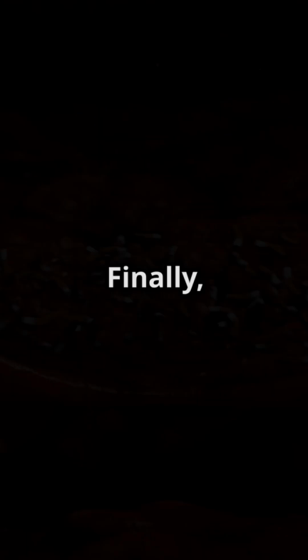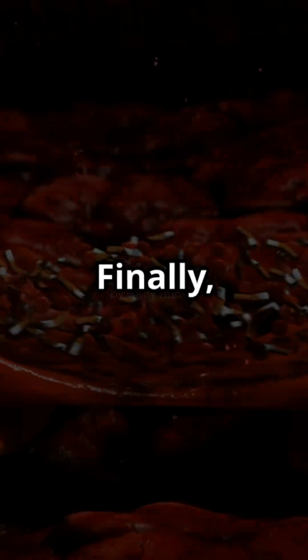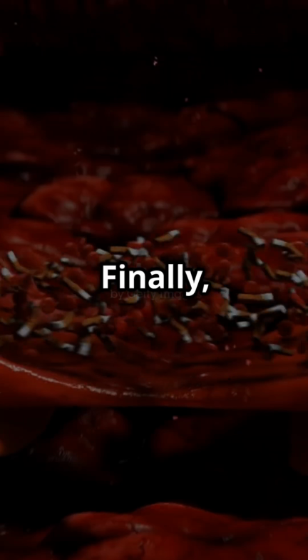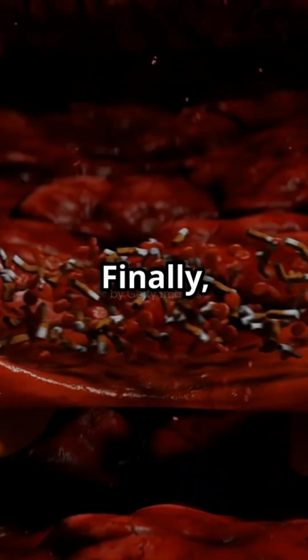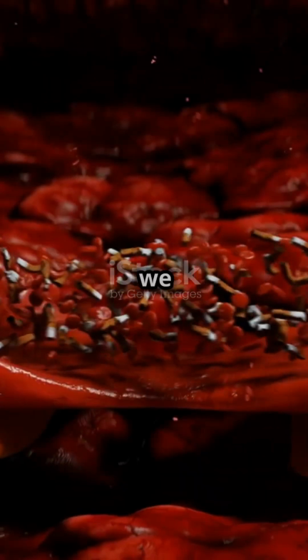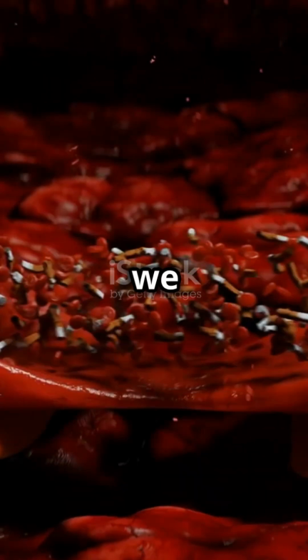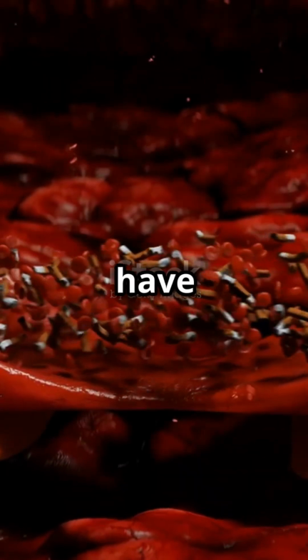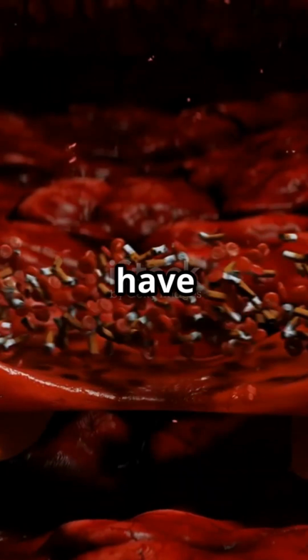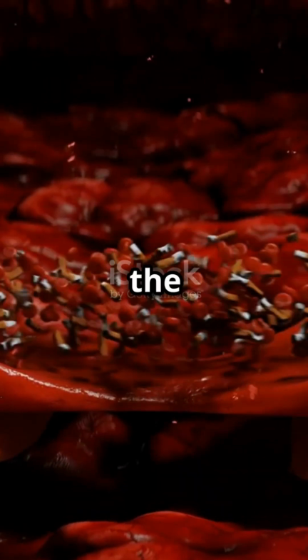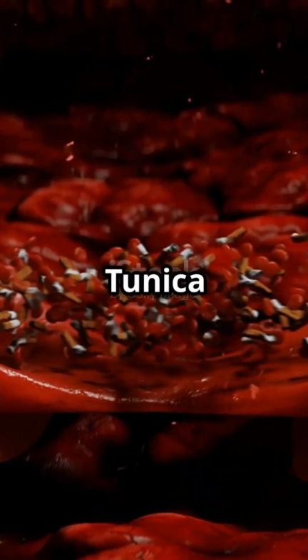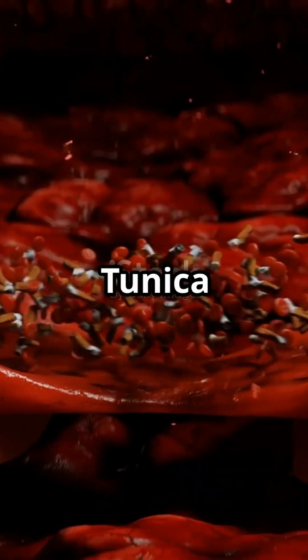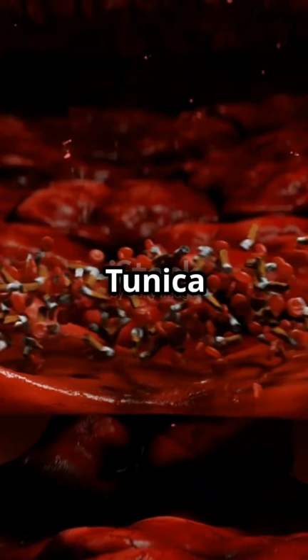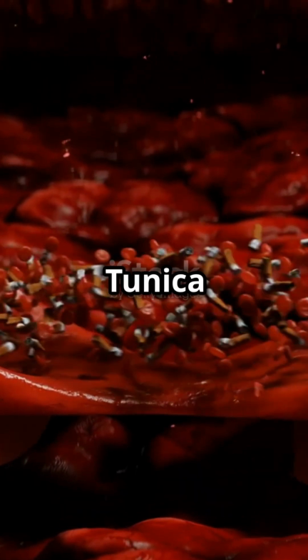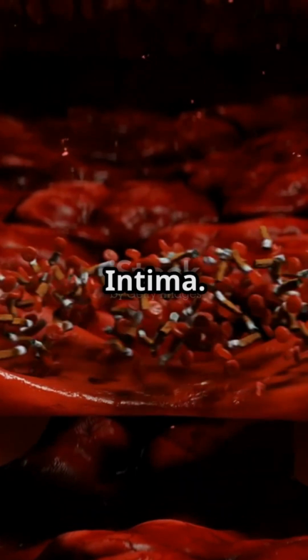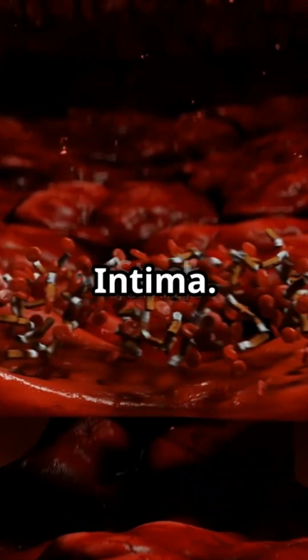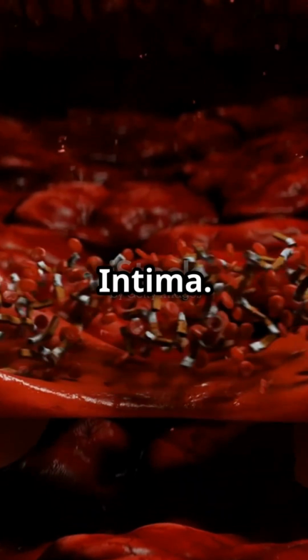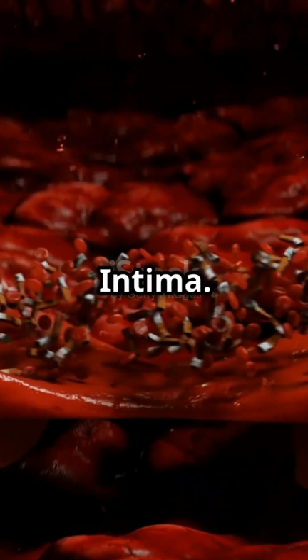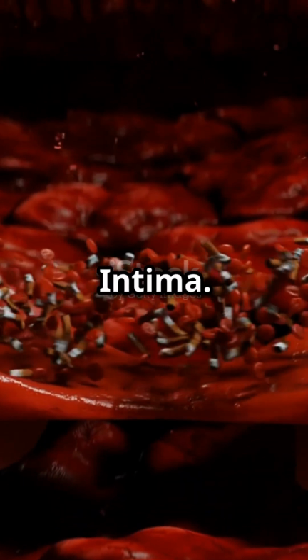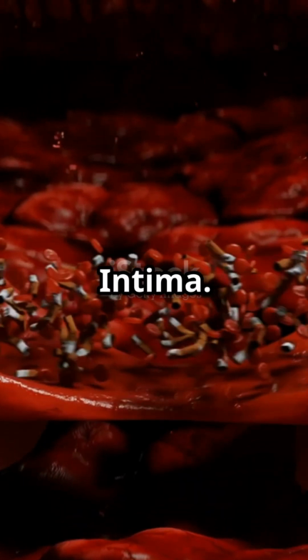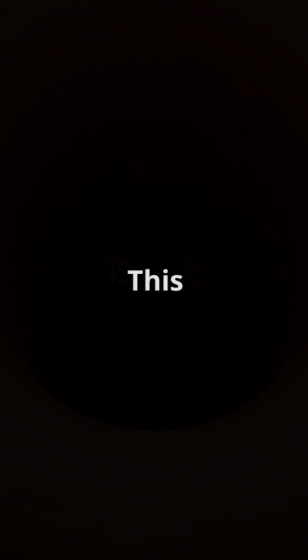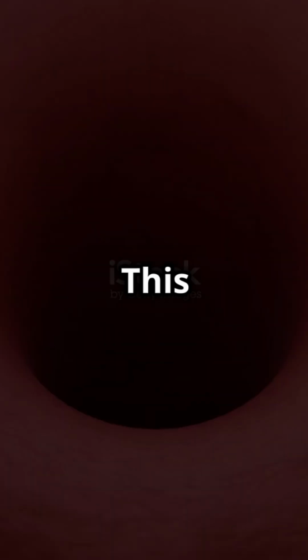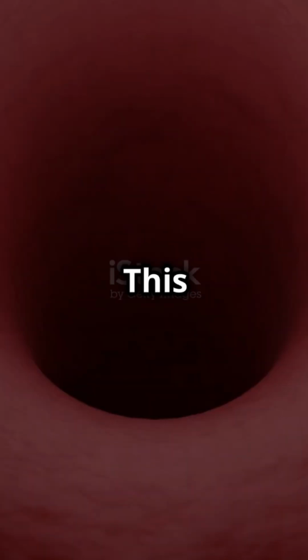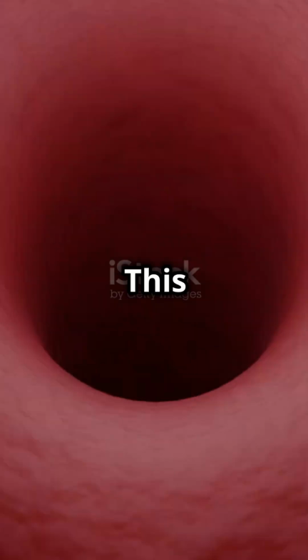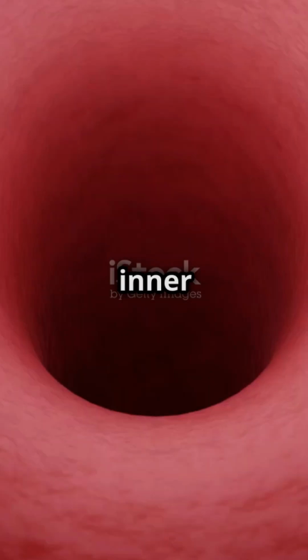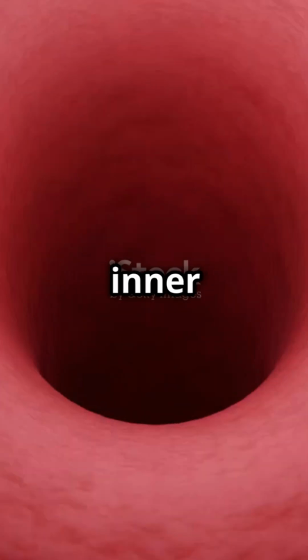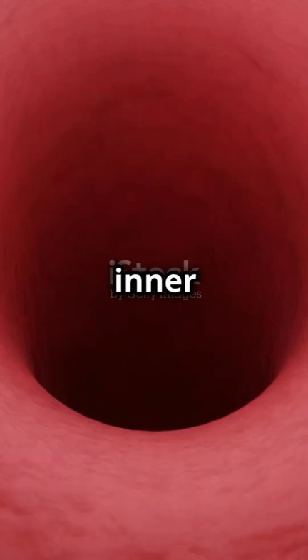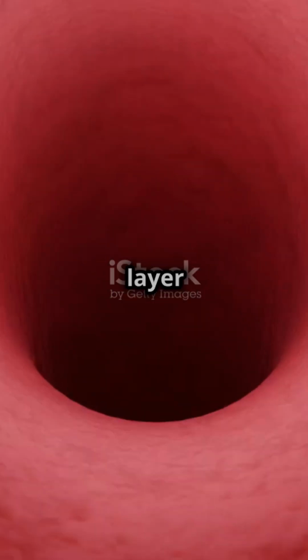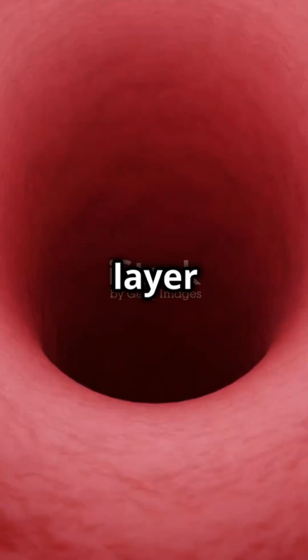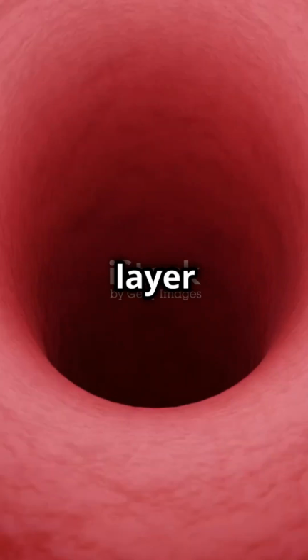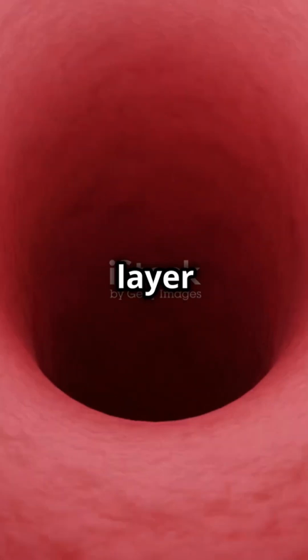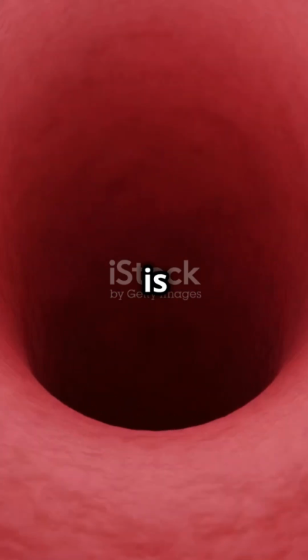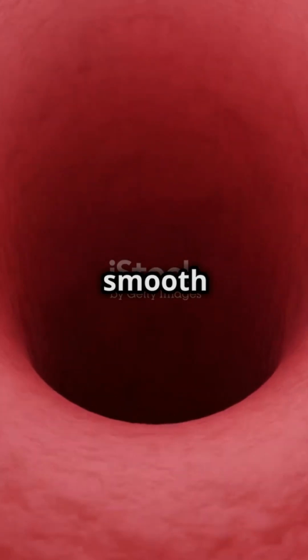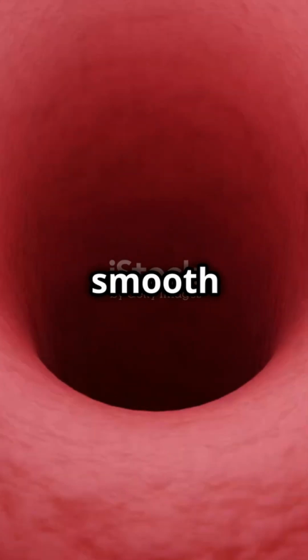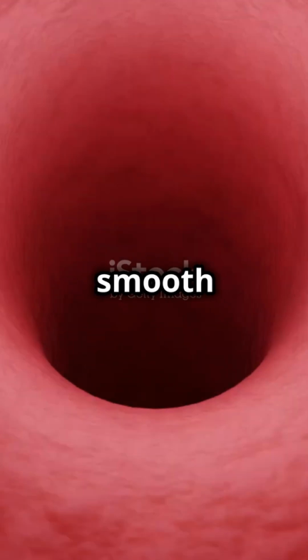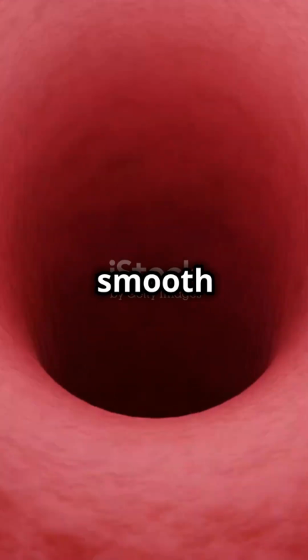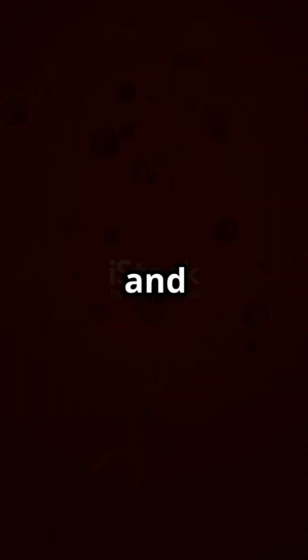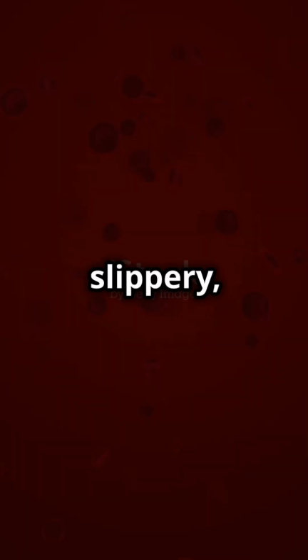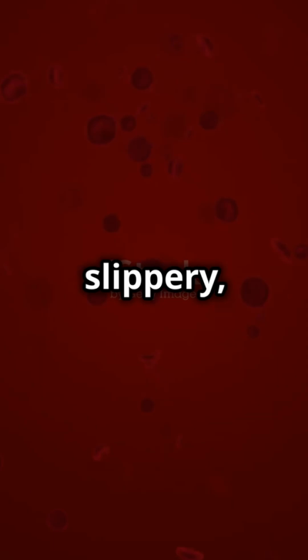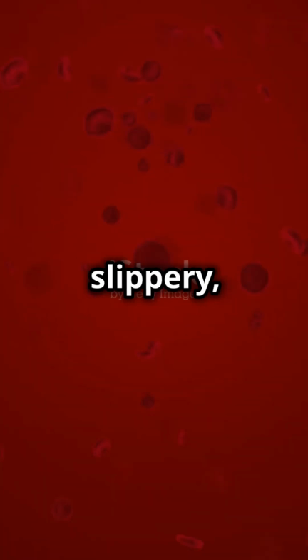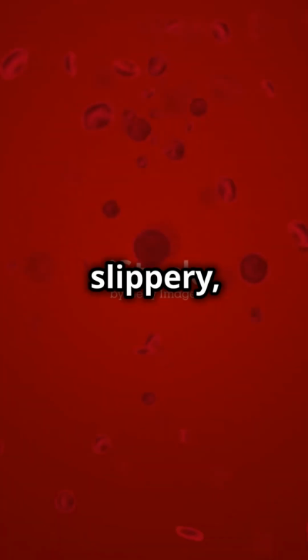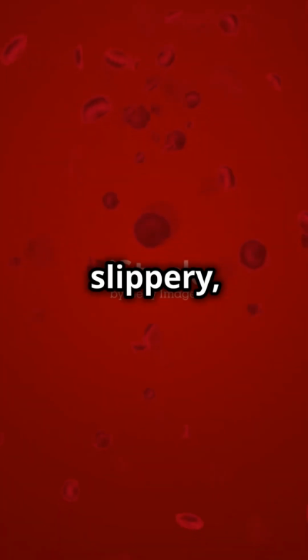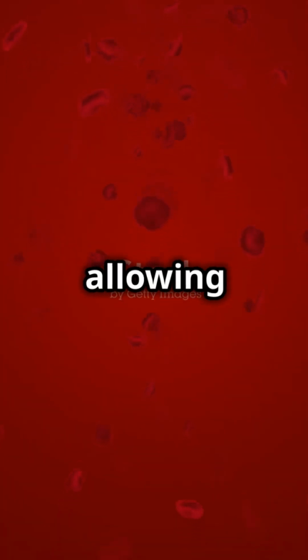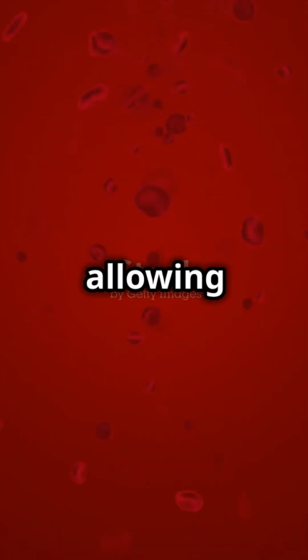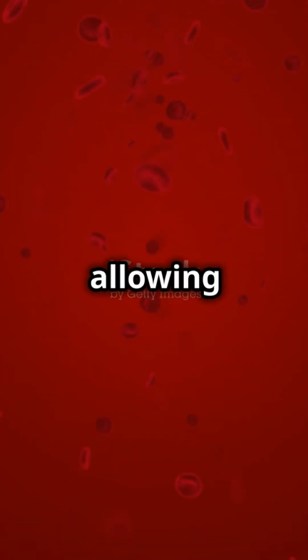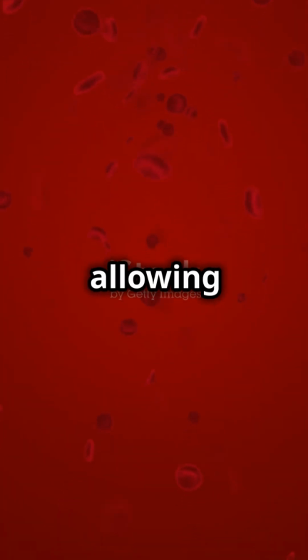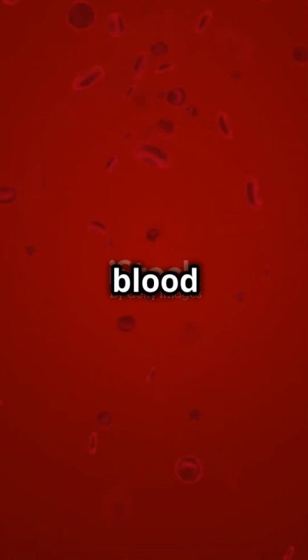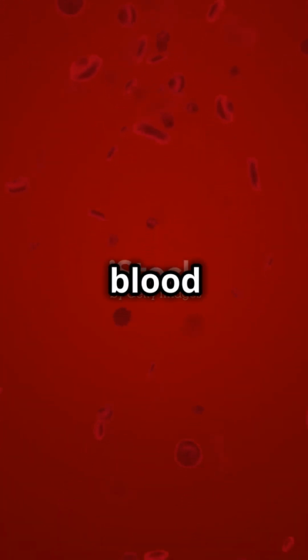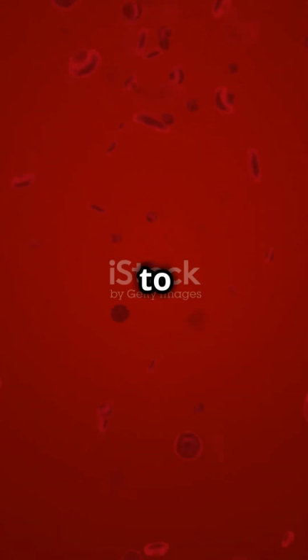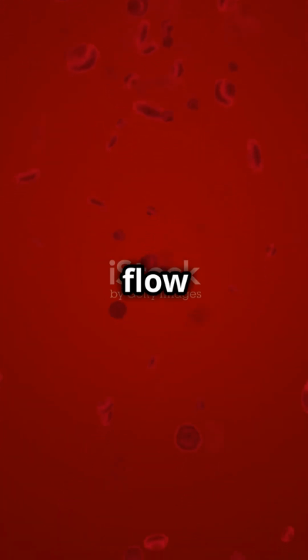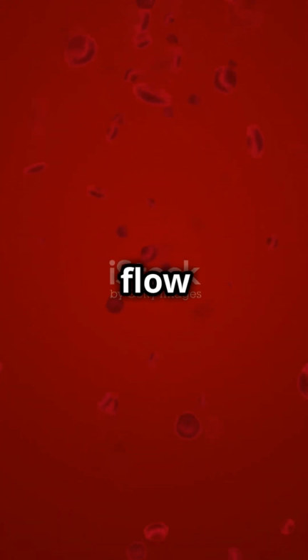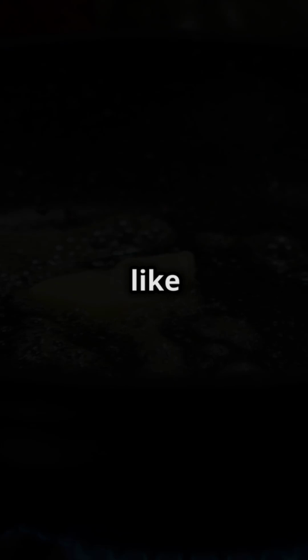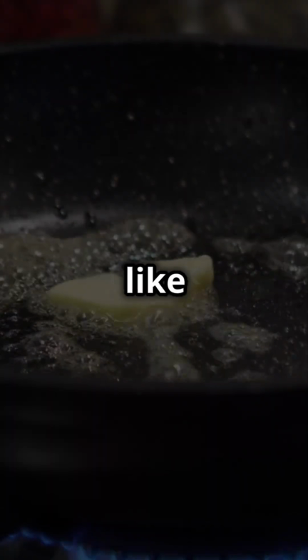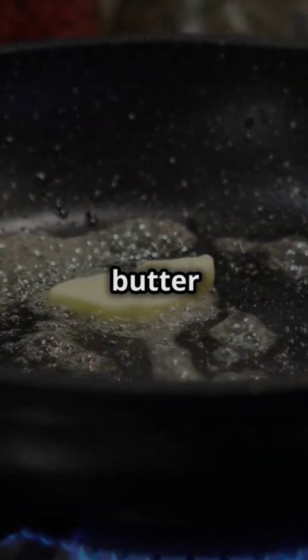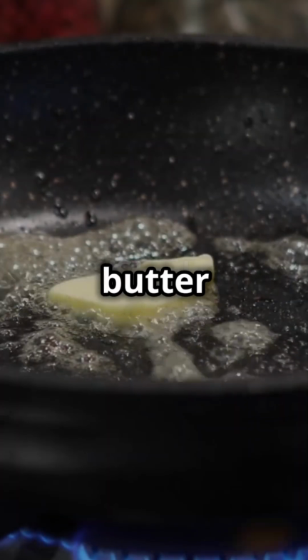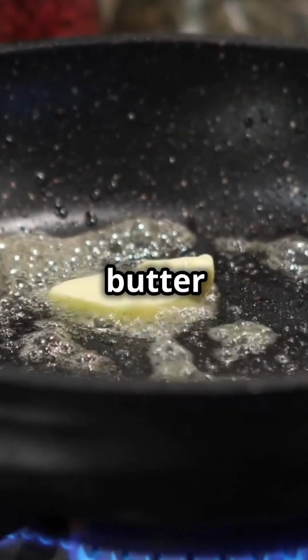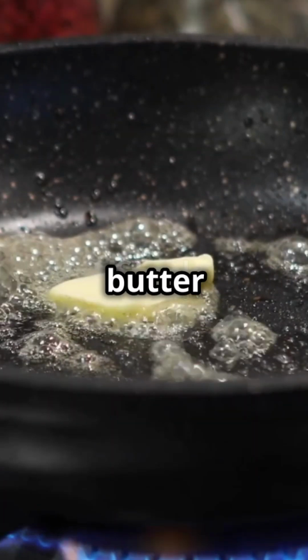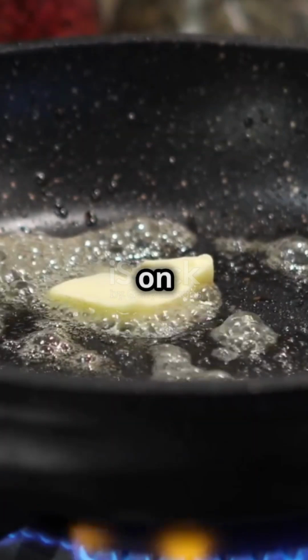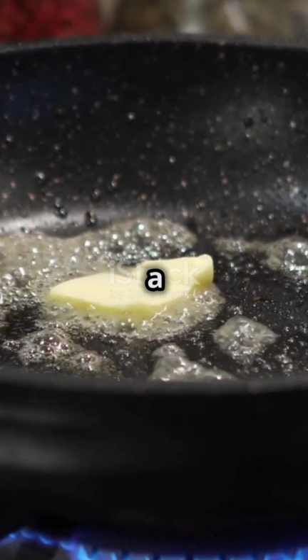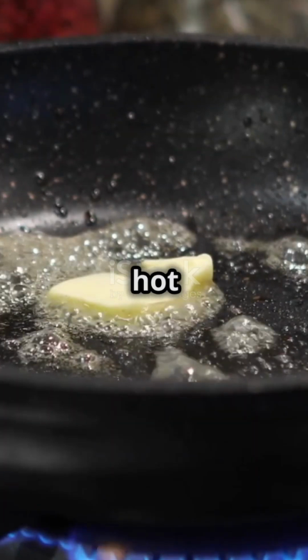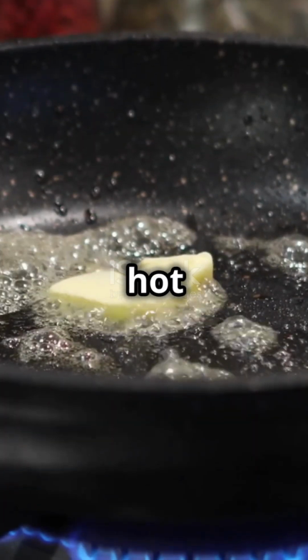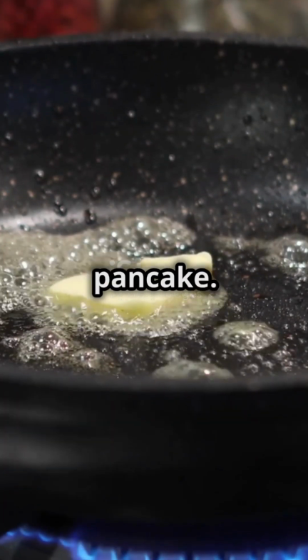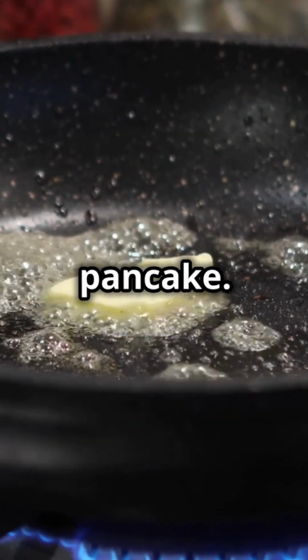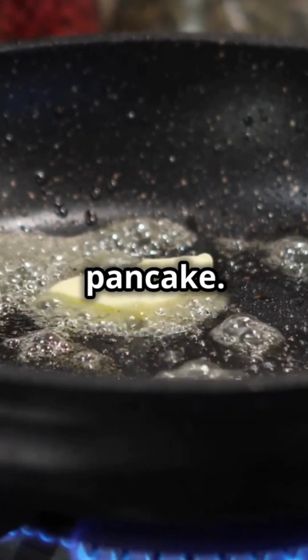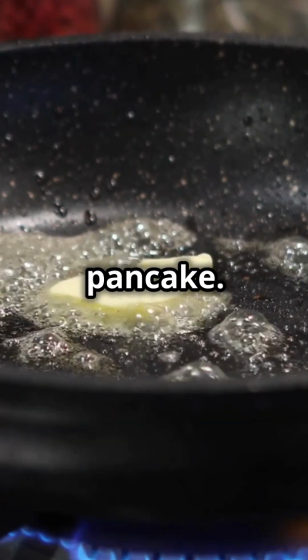Finally, we have the tunica intima. This inner layer is smooth and slippery, allowing blood to flow like butter on a hot pancake.